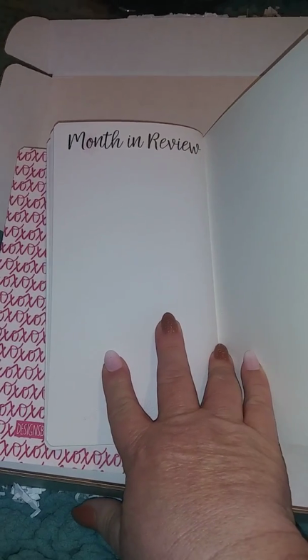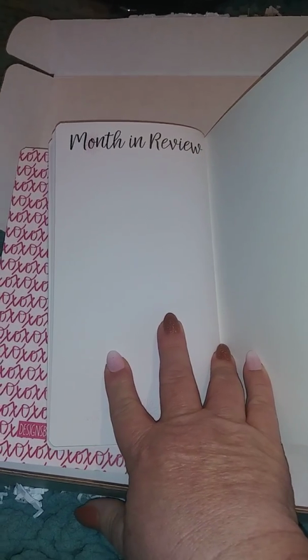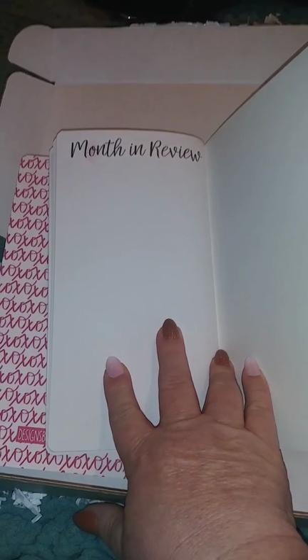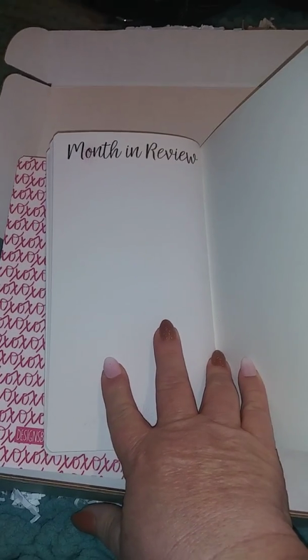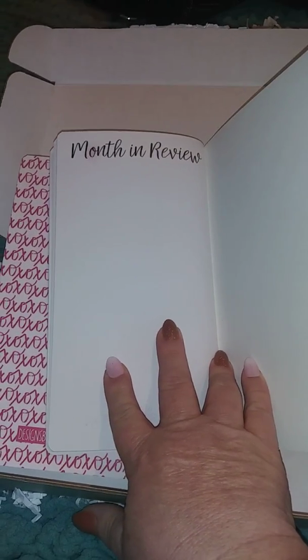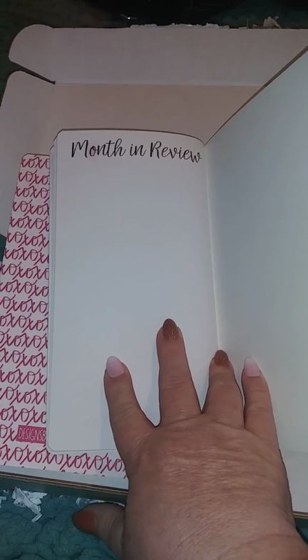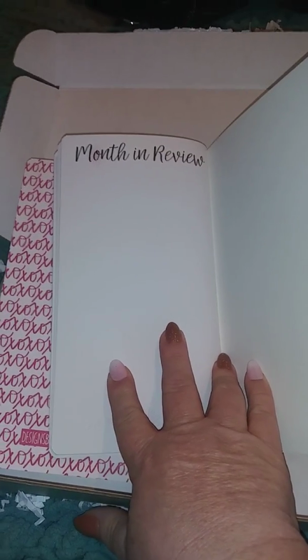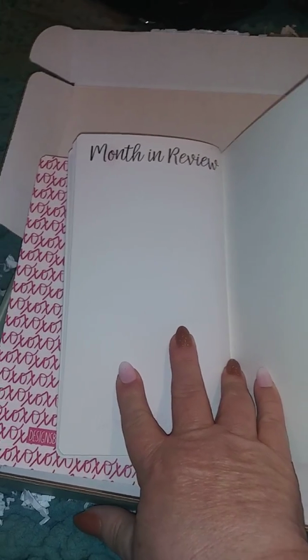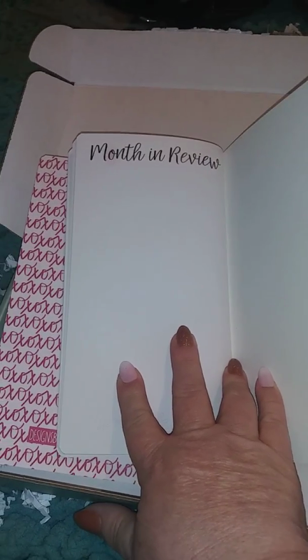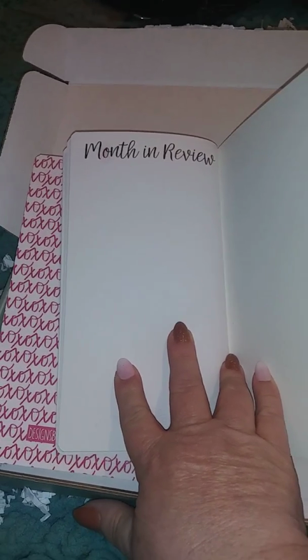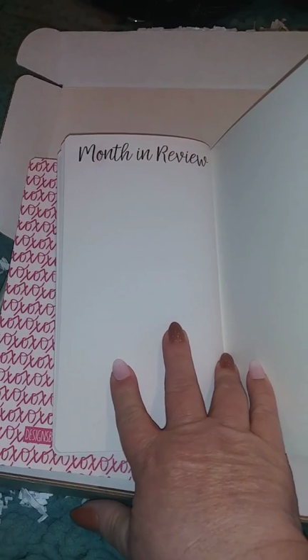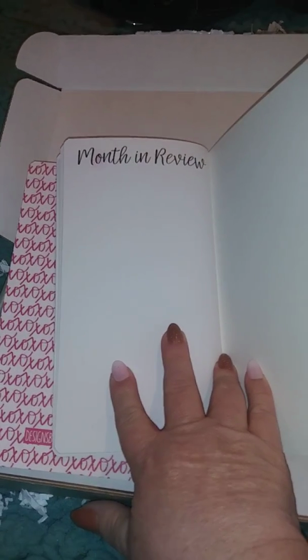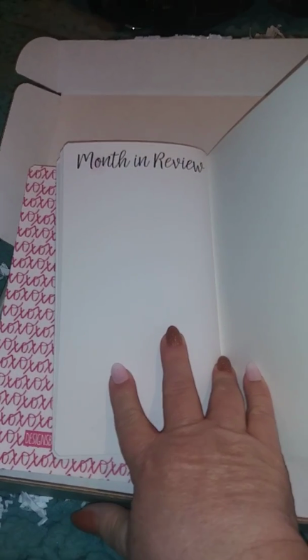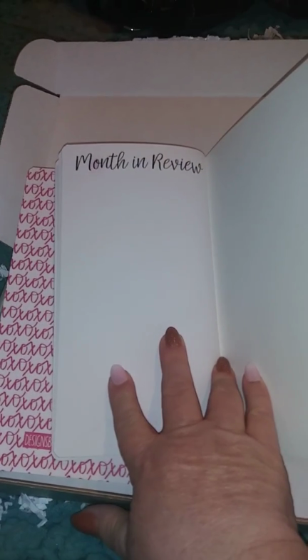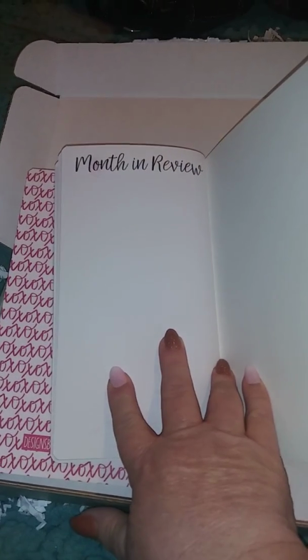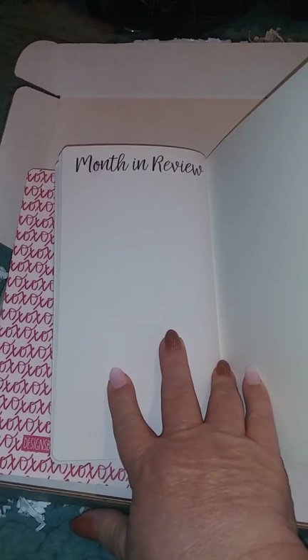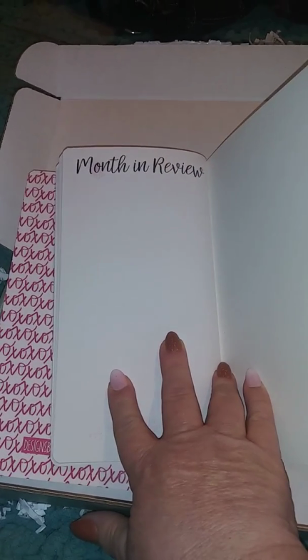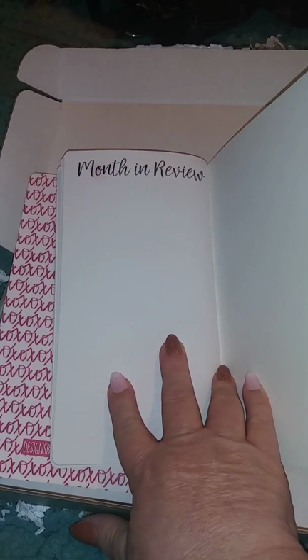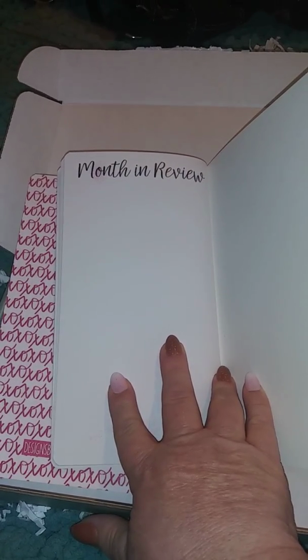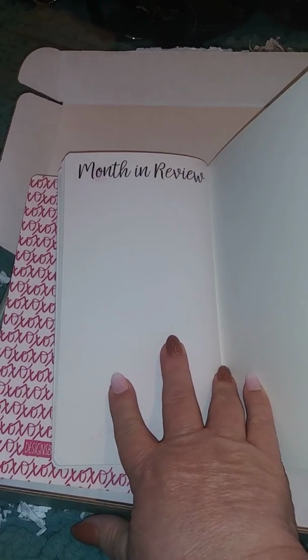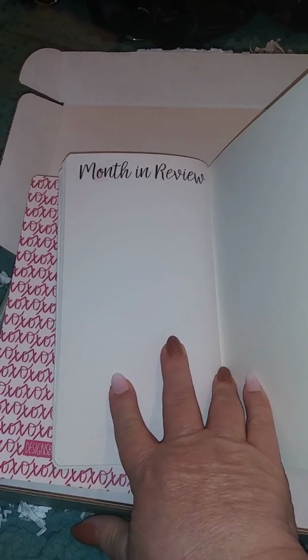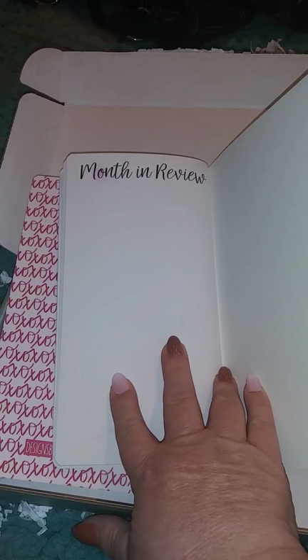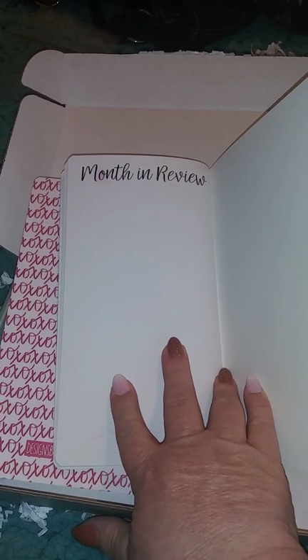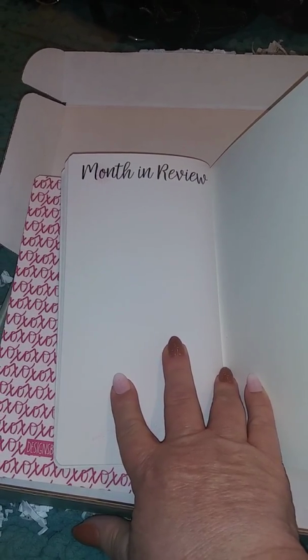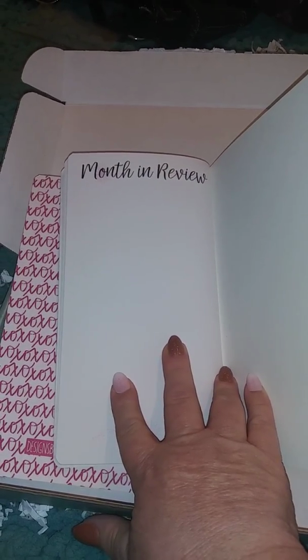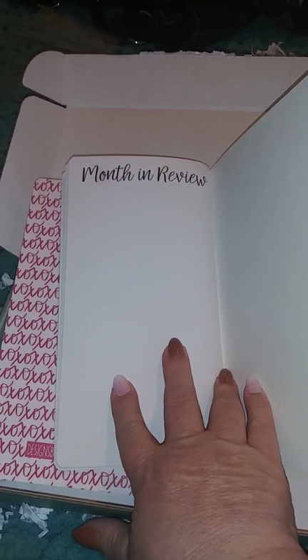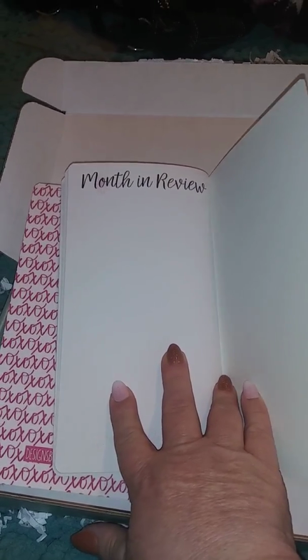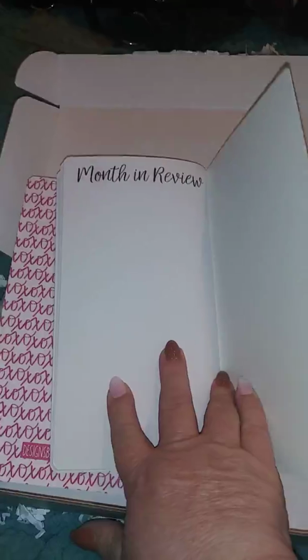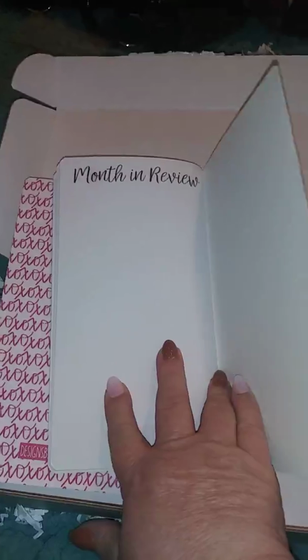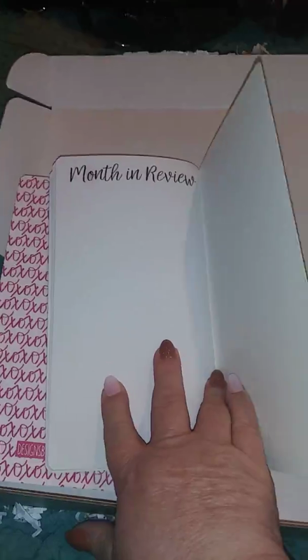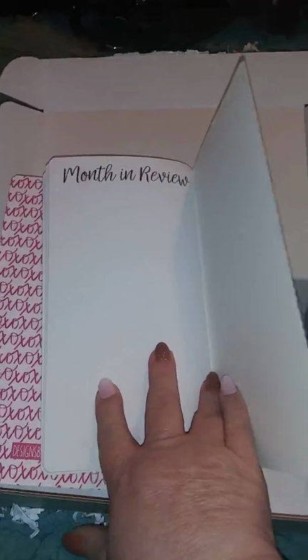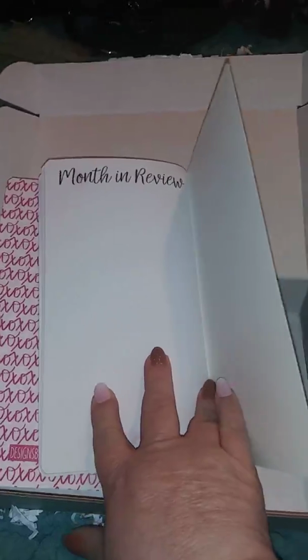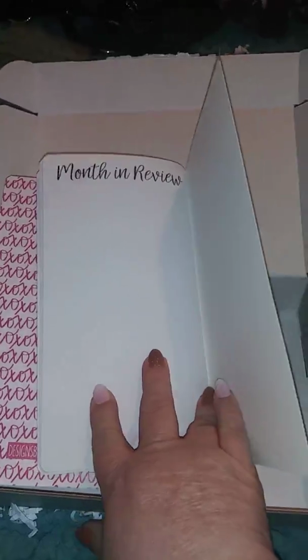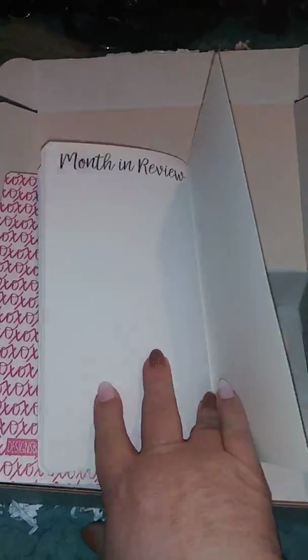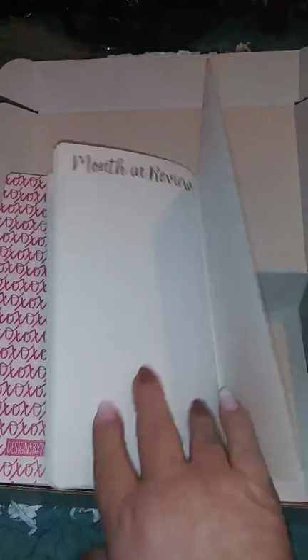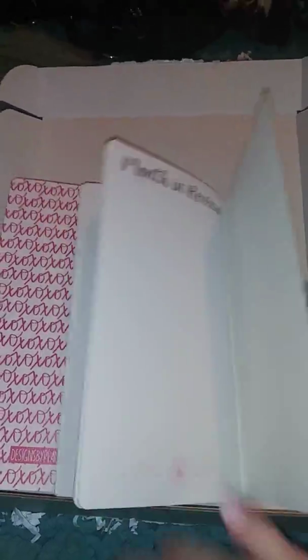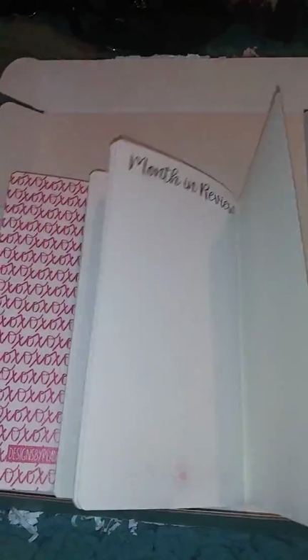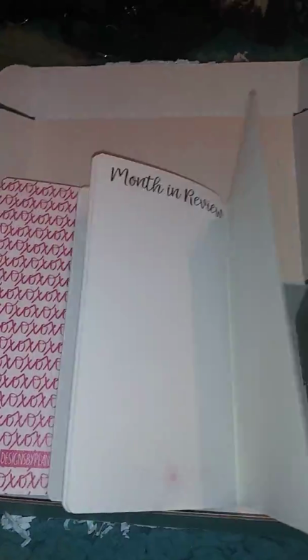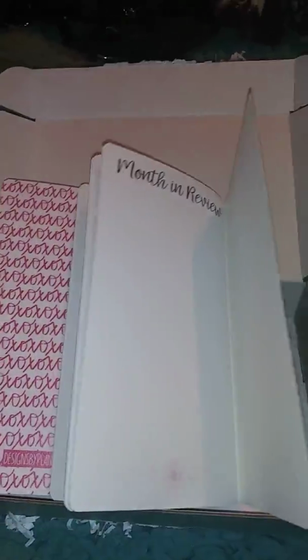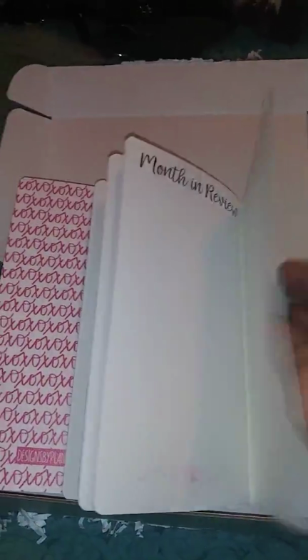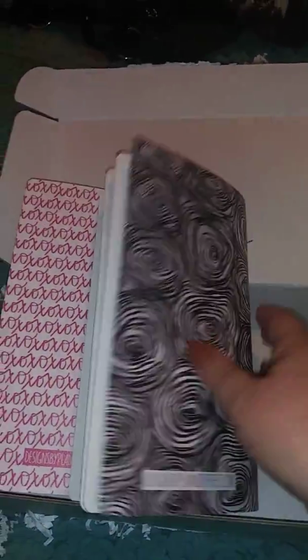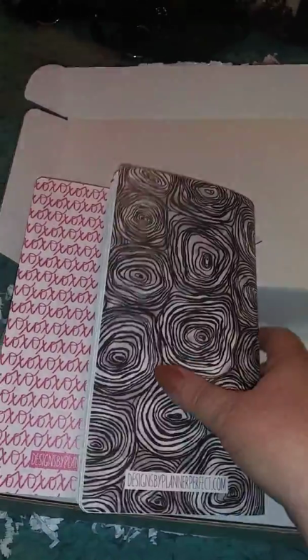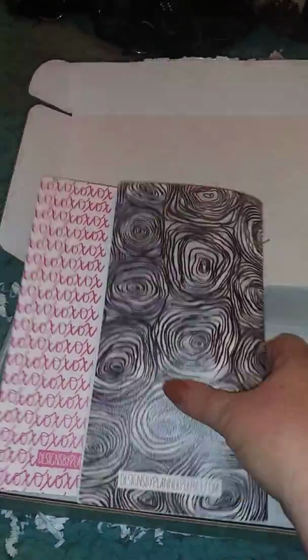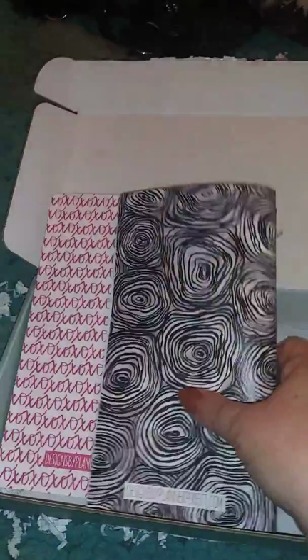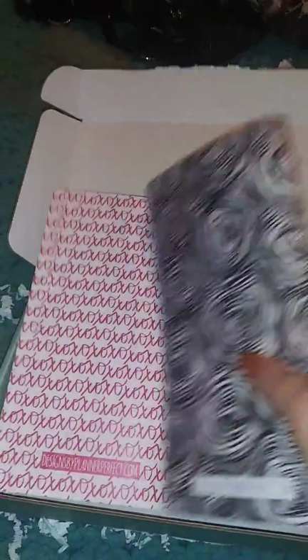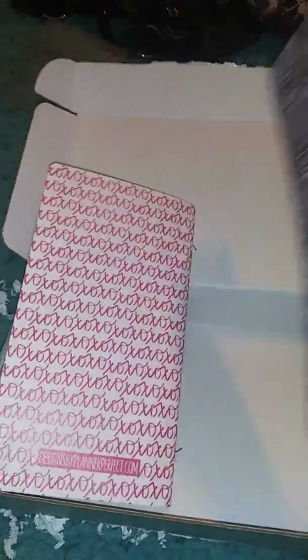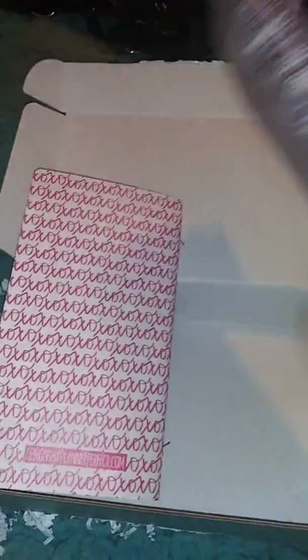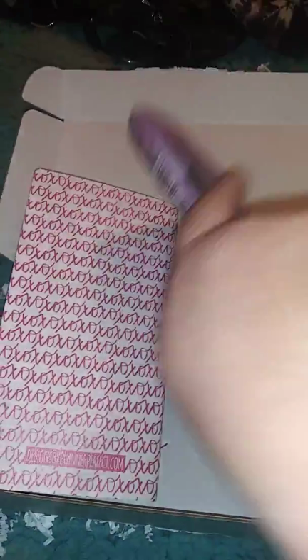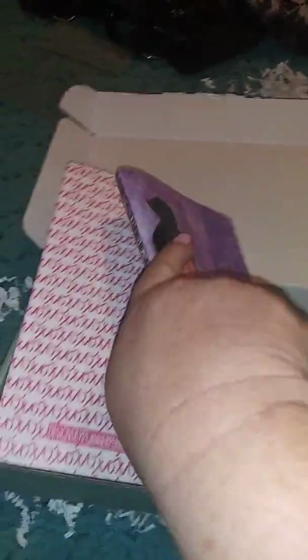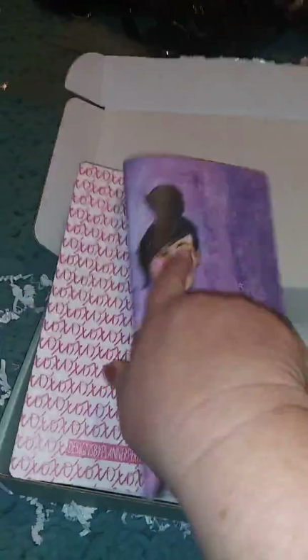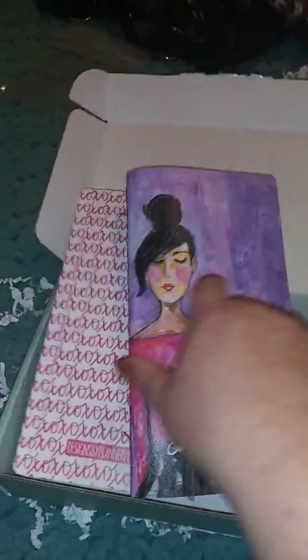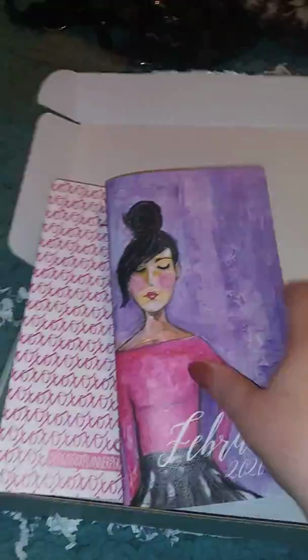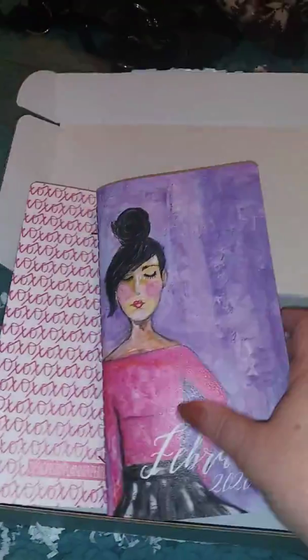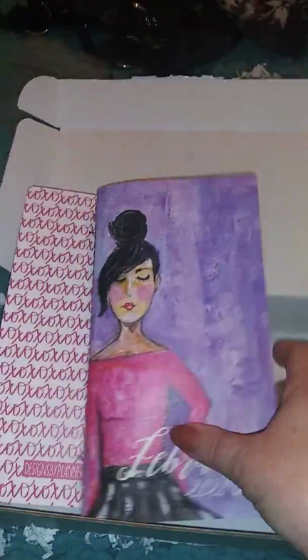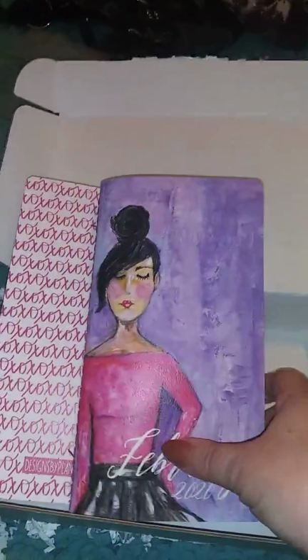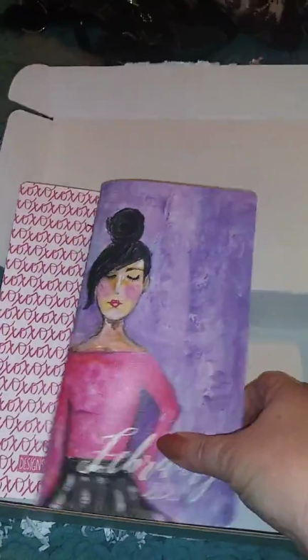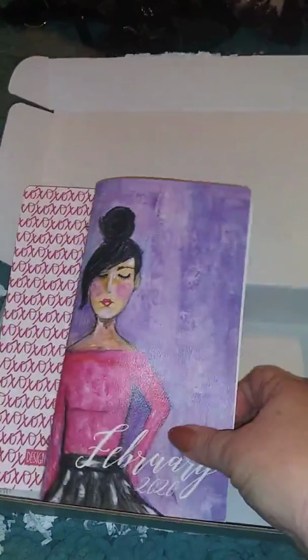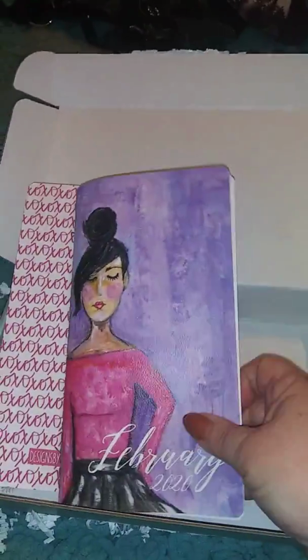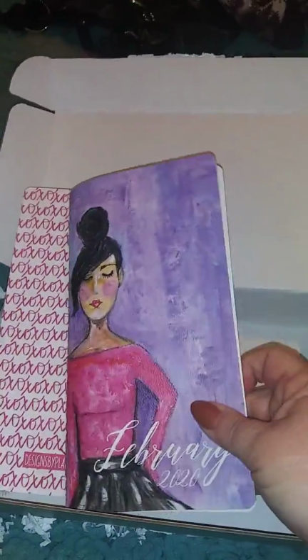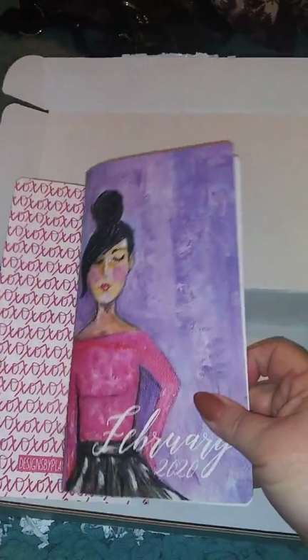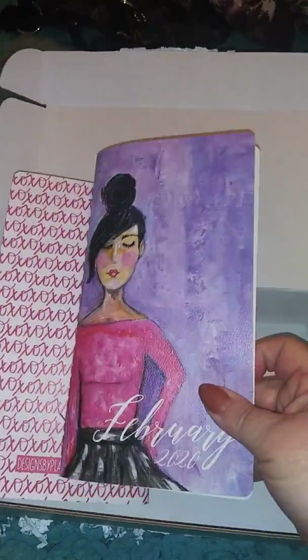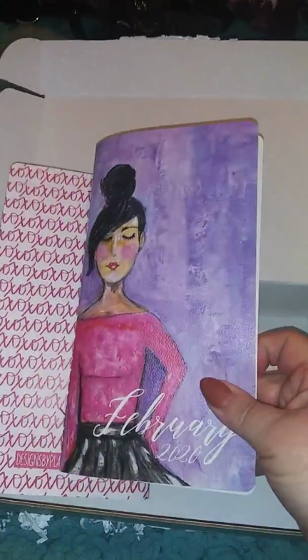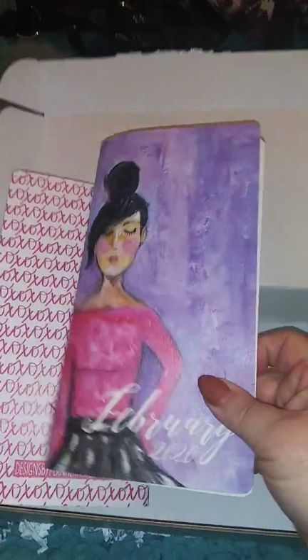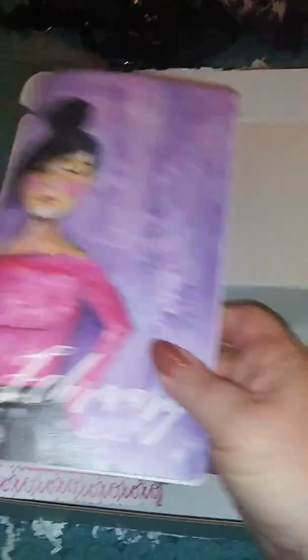Pictures, write whatever you want - anything you want to do. Gorgeous! I love this book. So pretty.